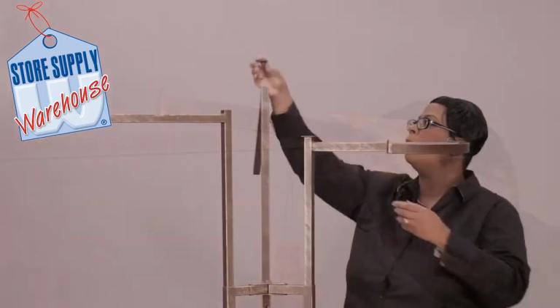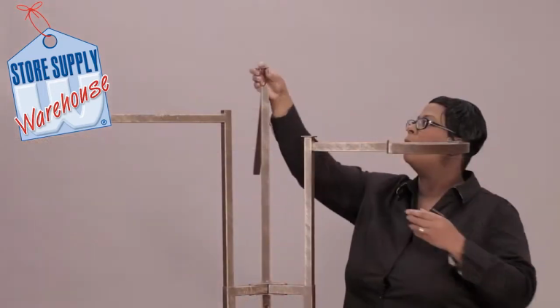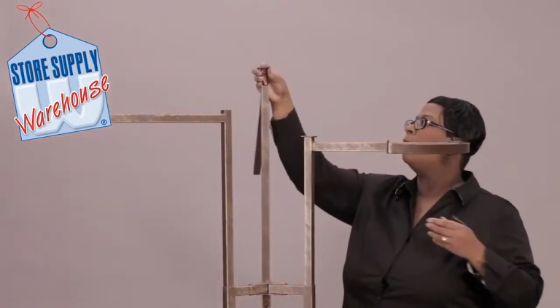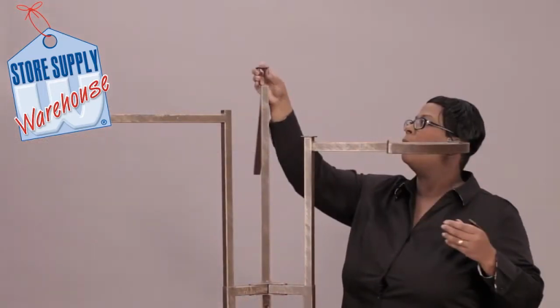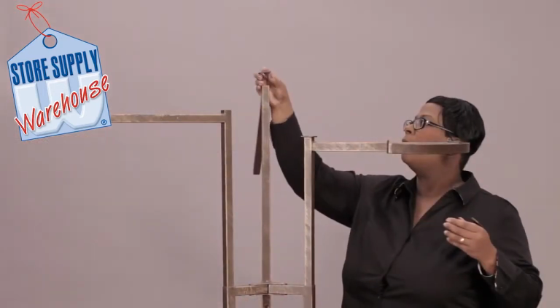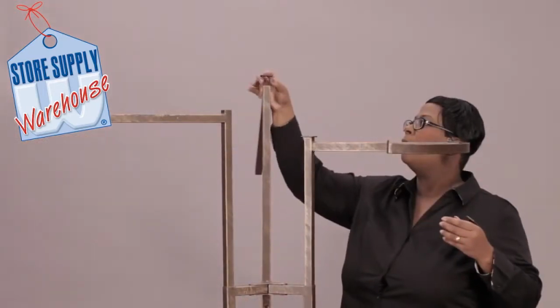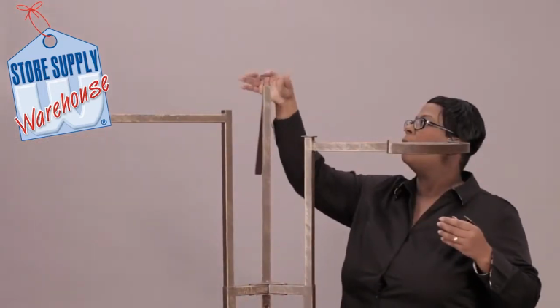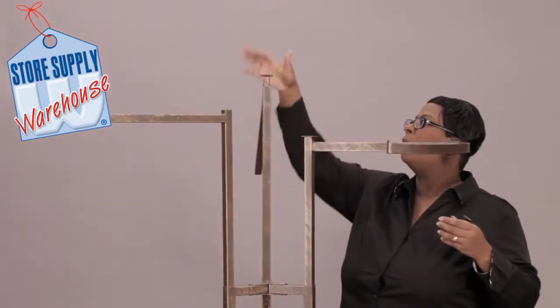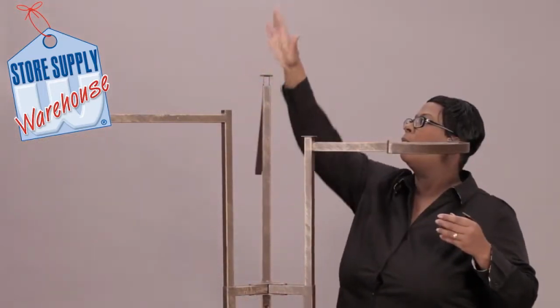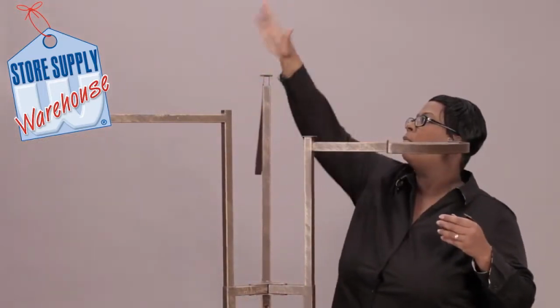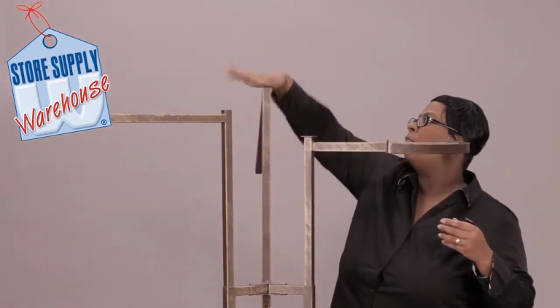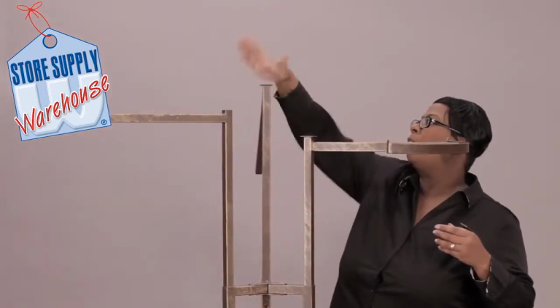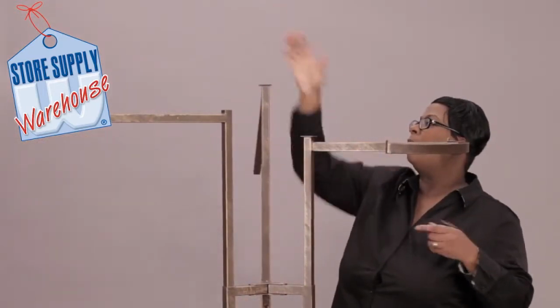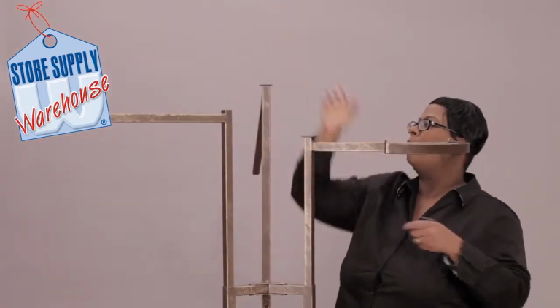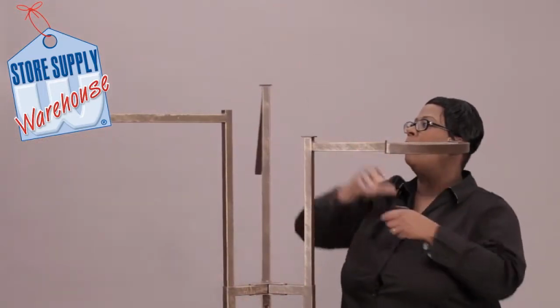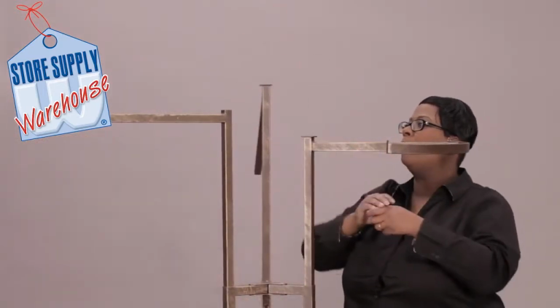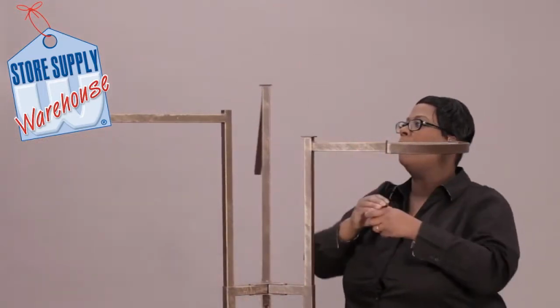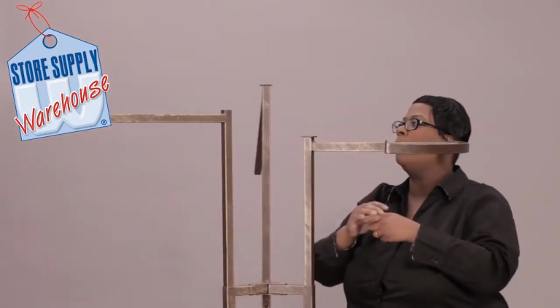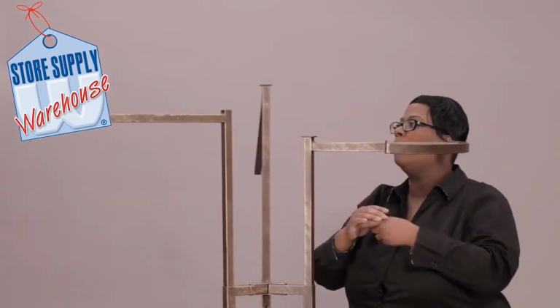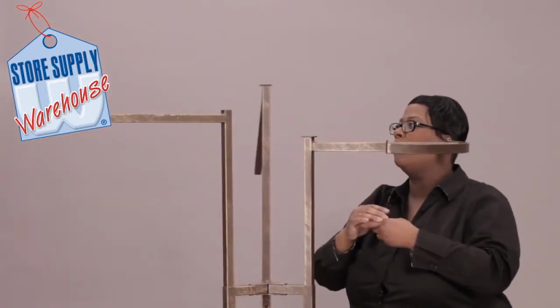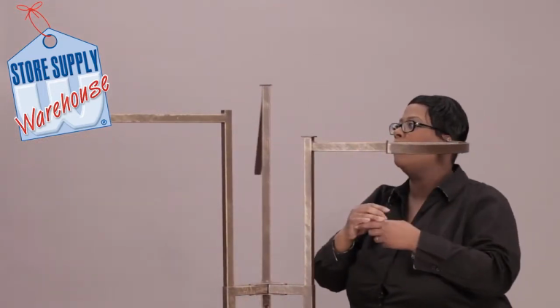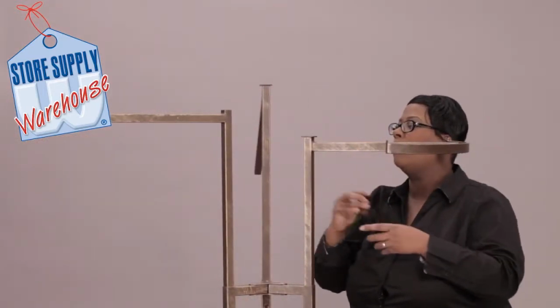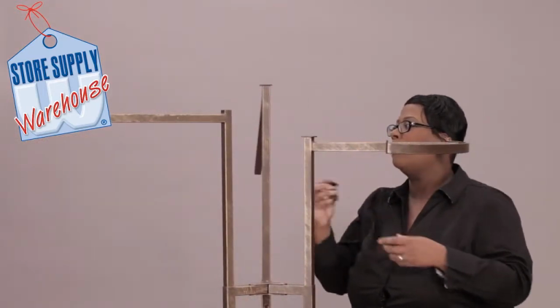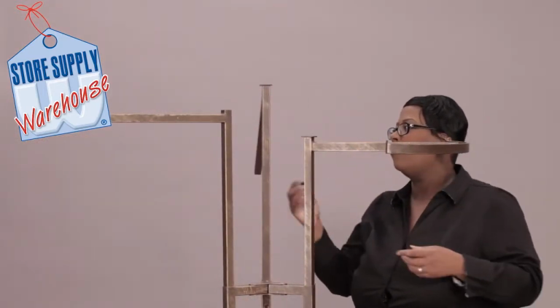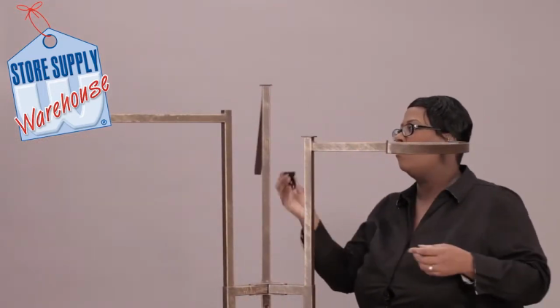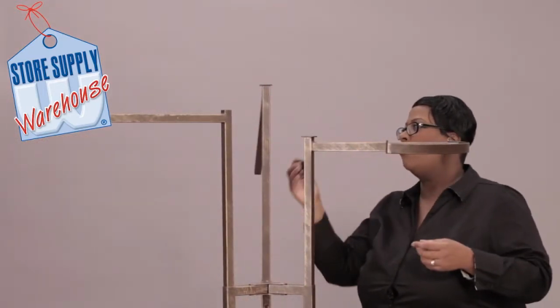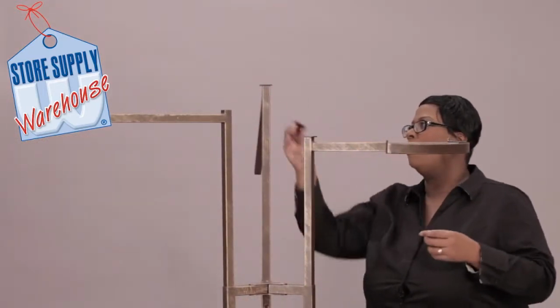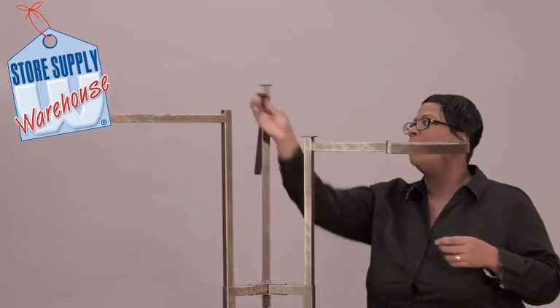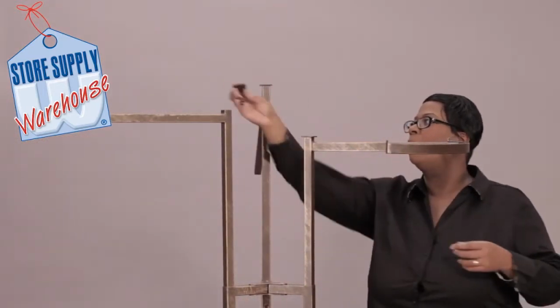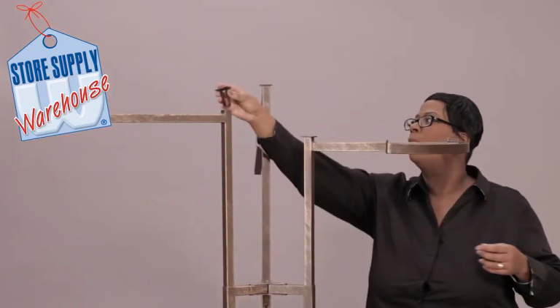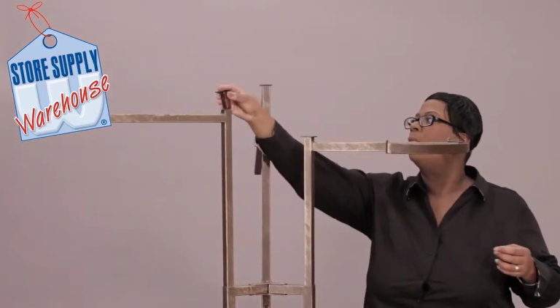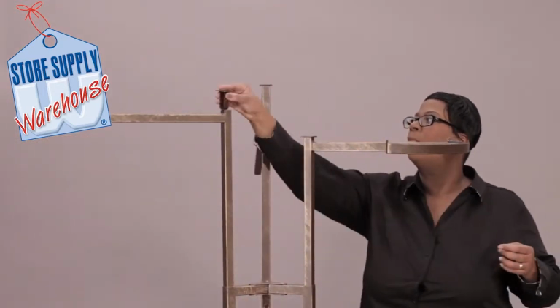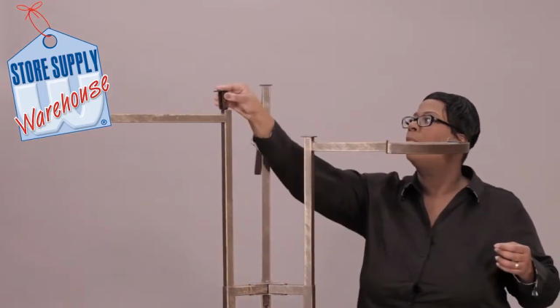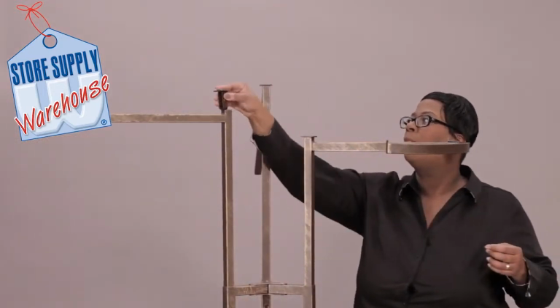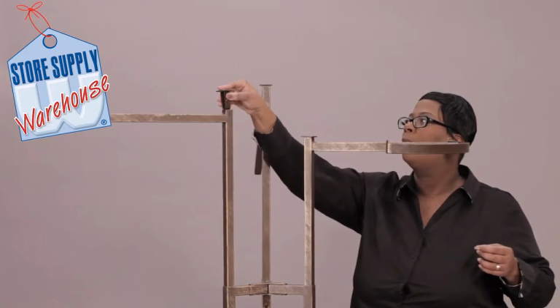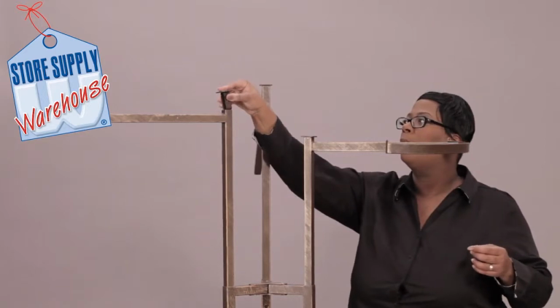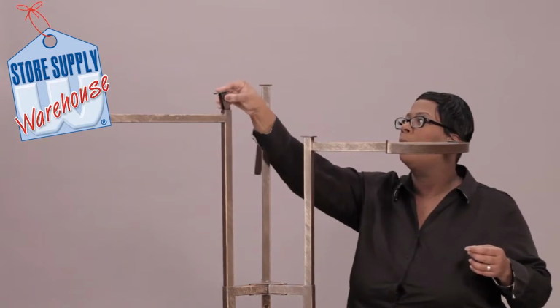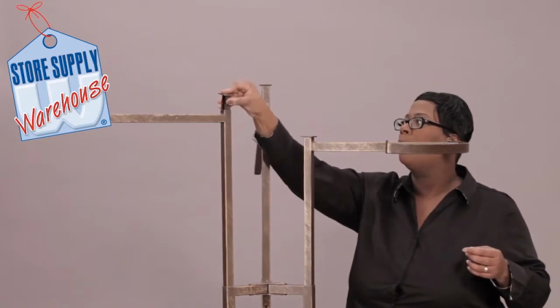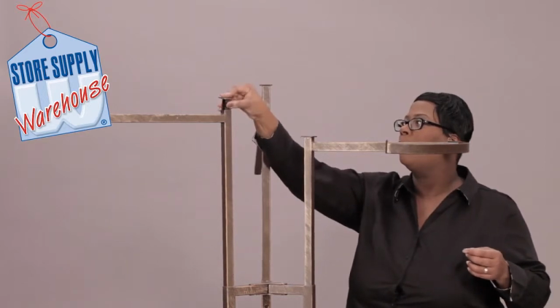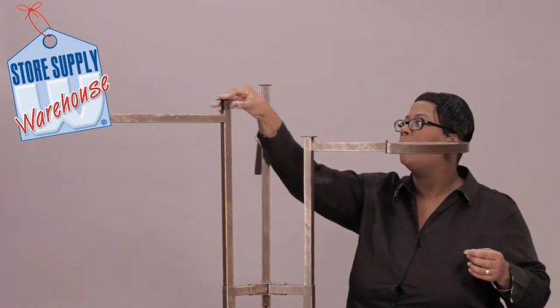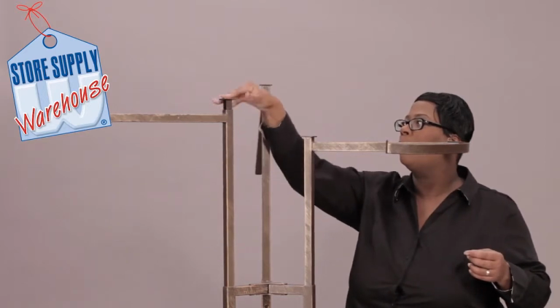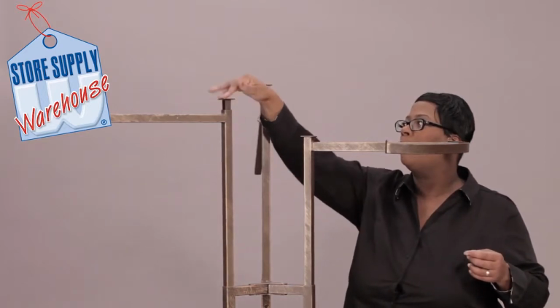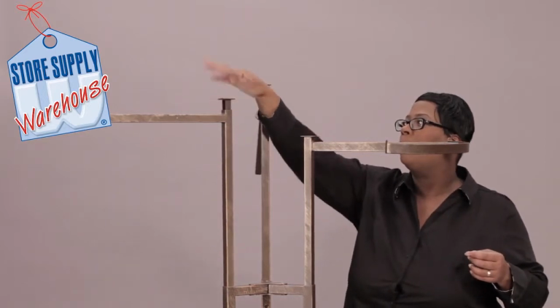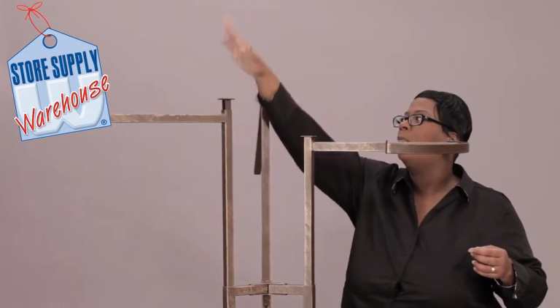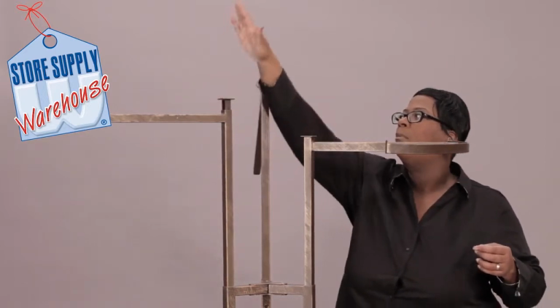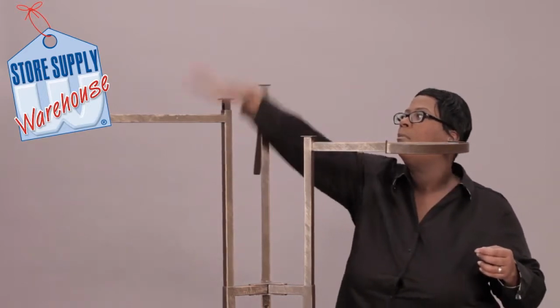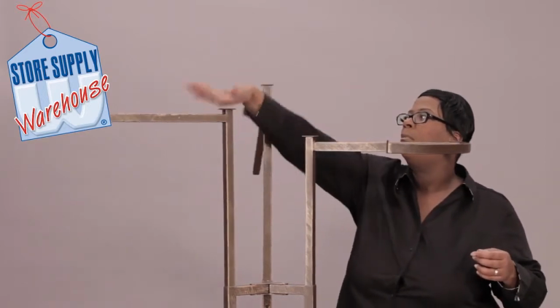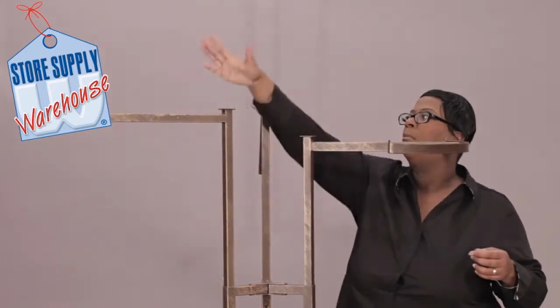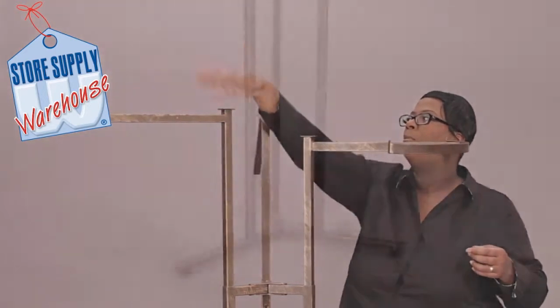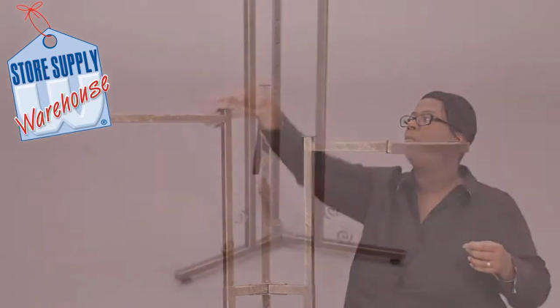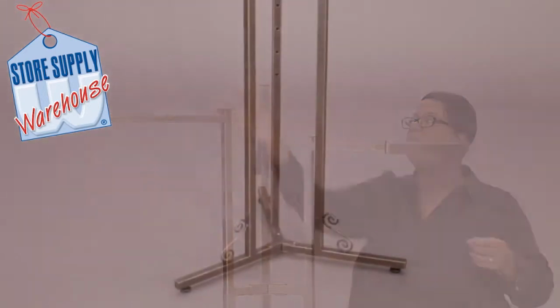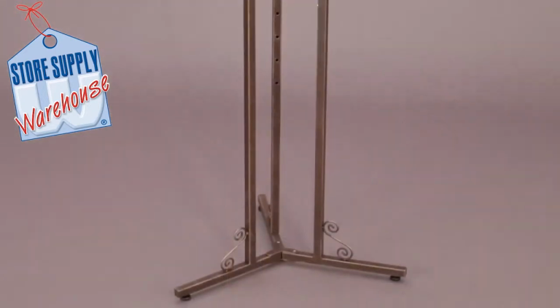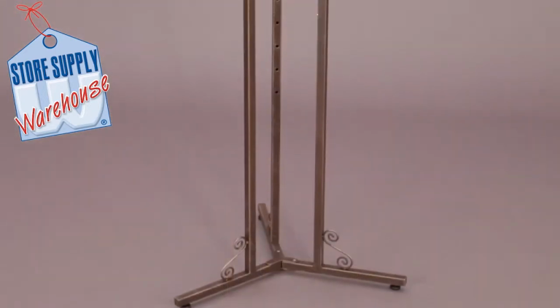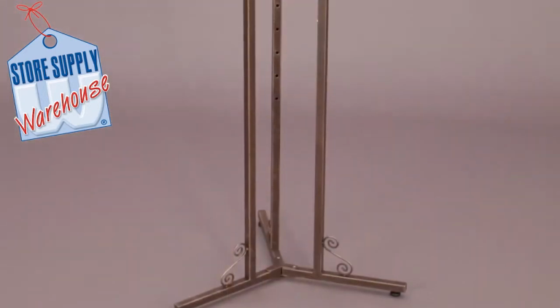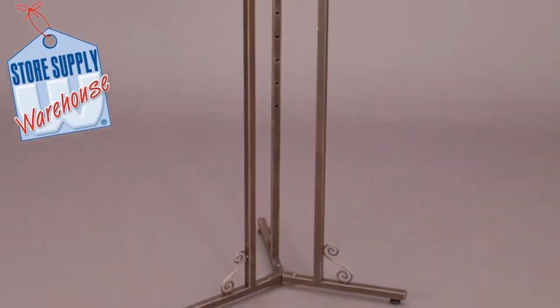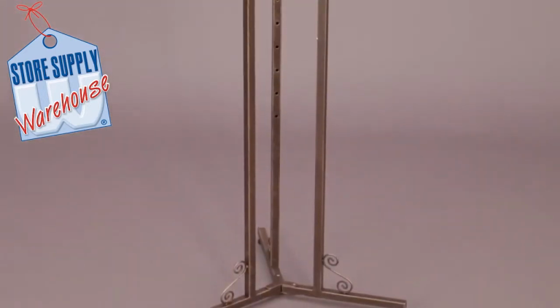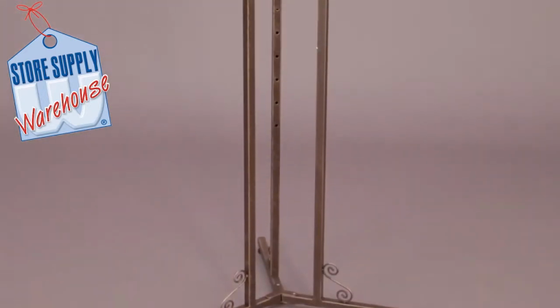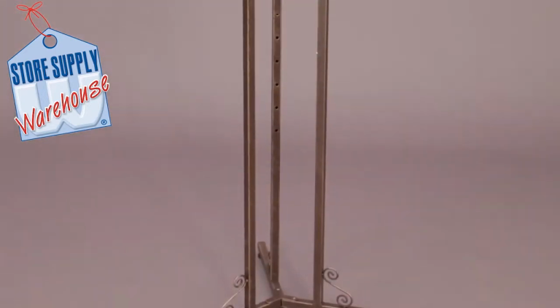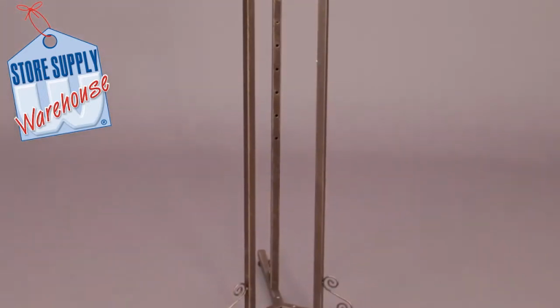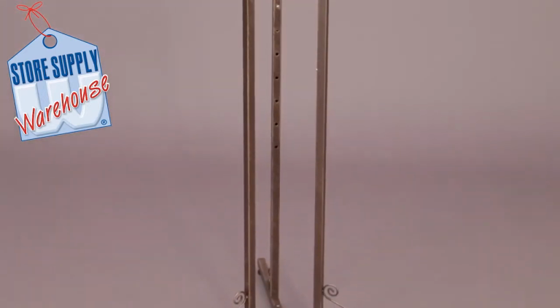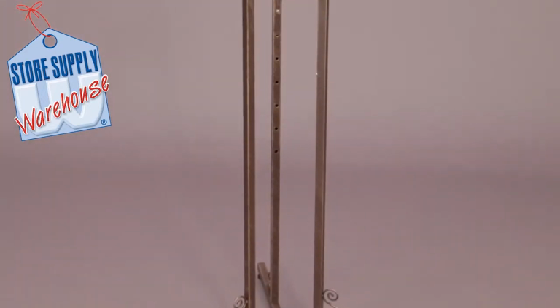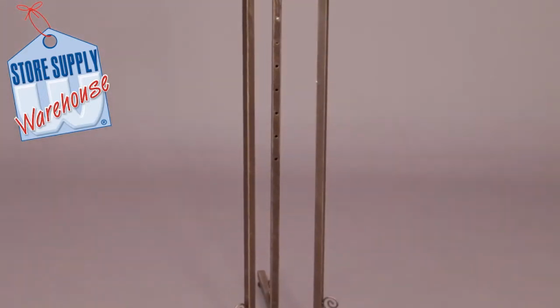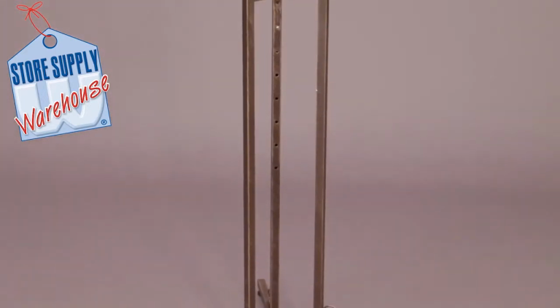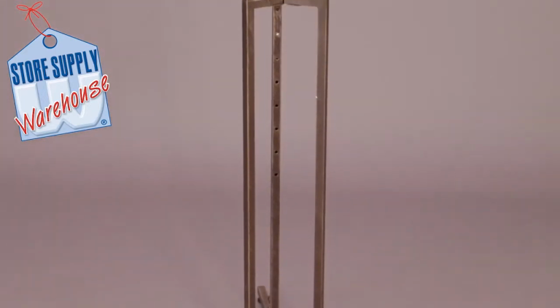Attach the upright caps to the top of each upright. Your installation is complete.